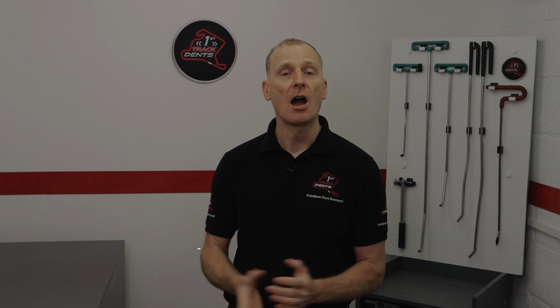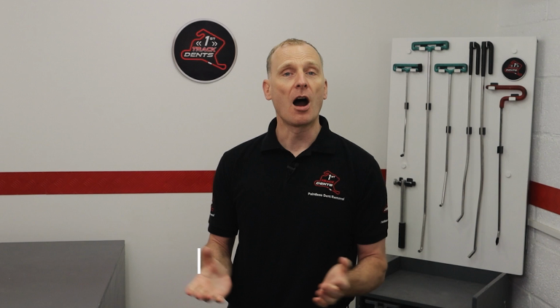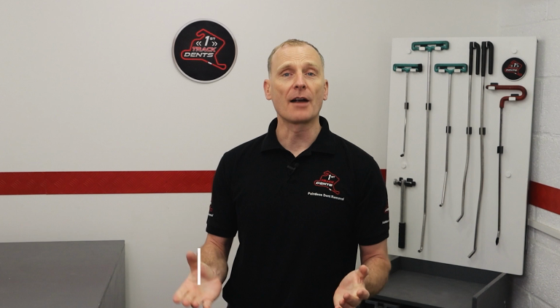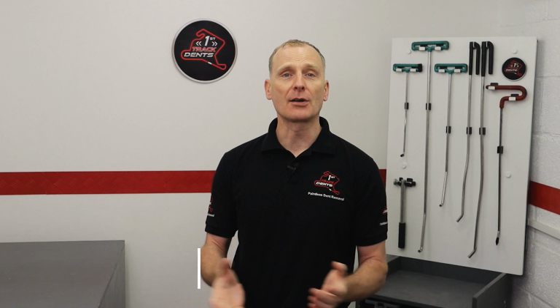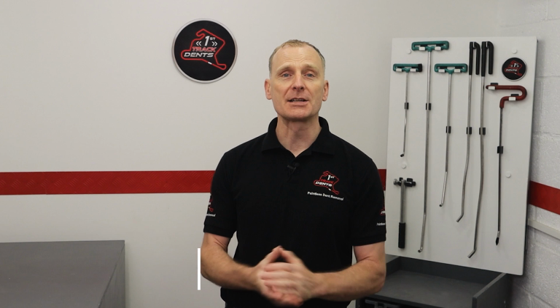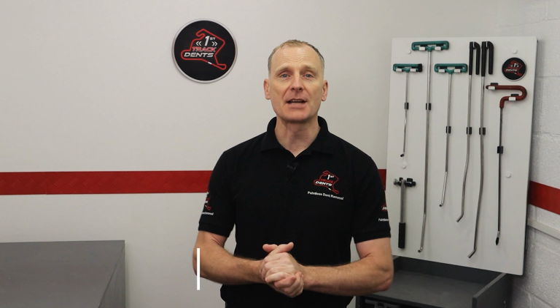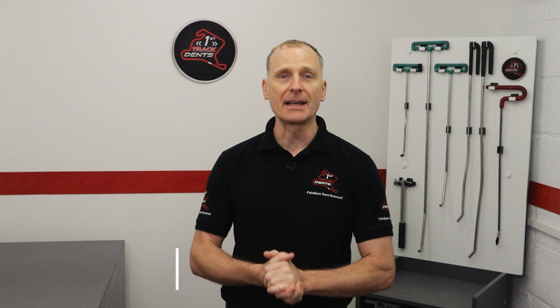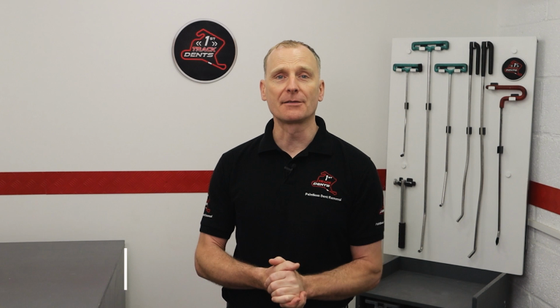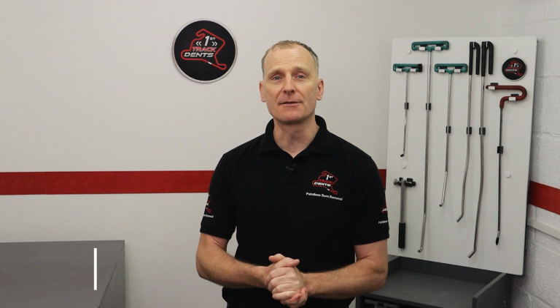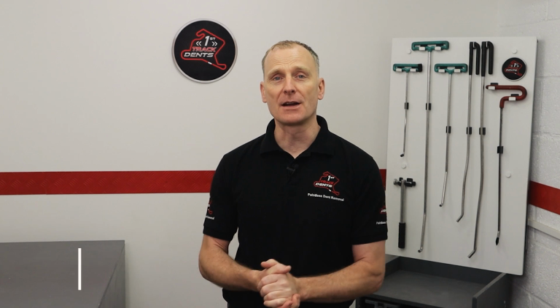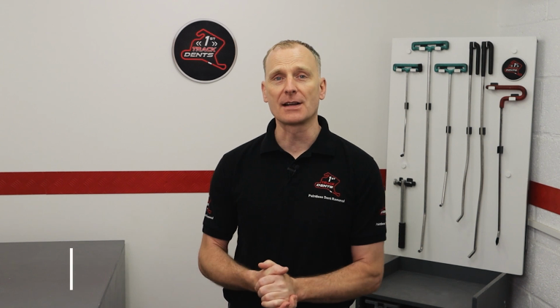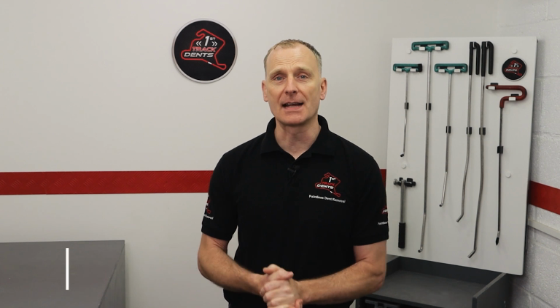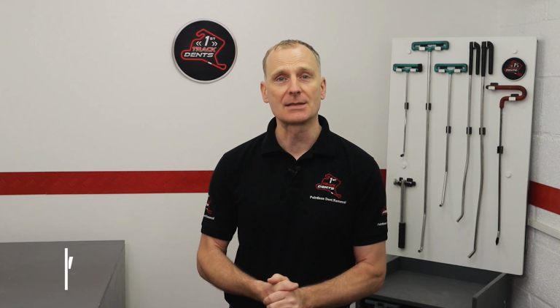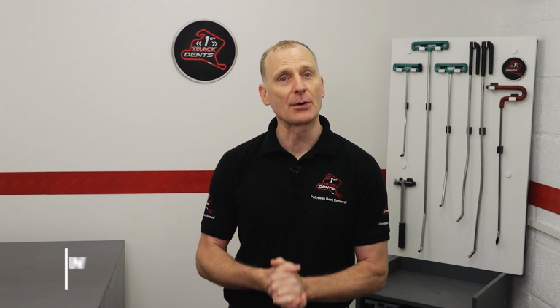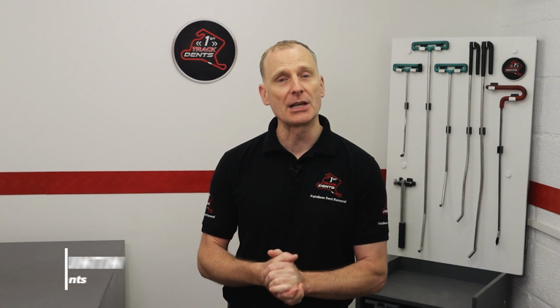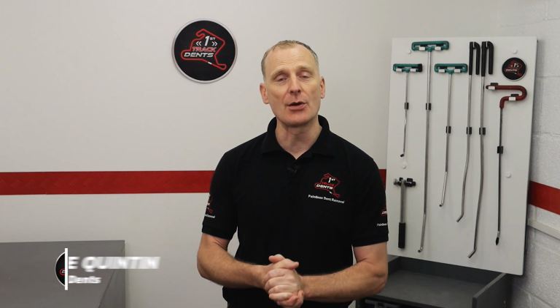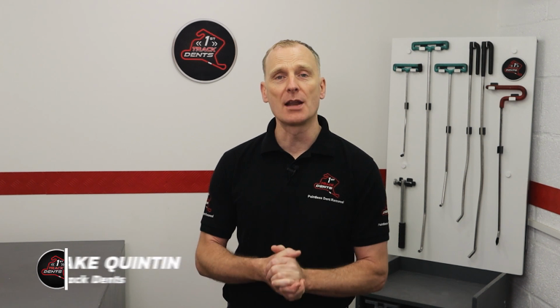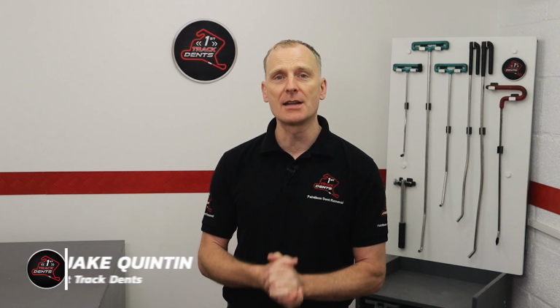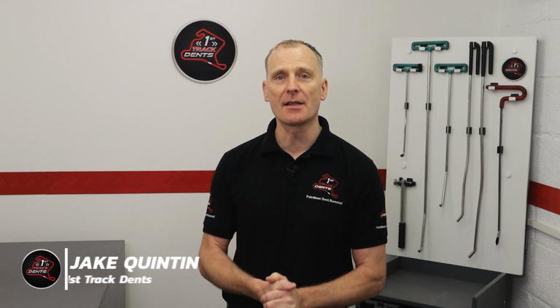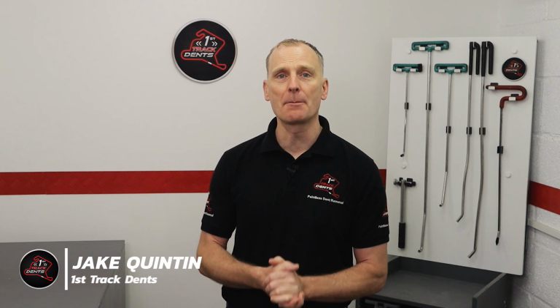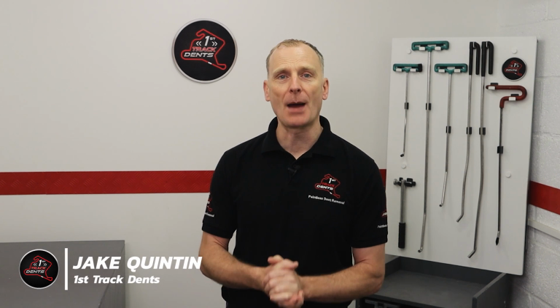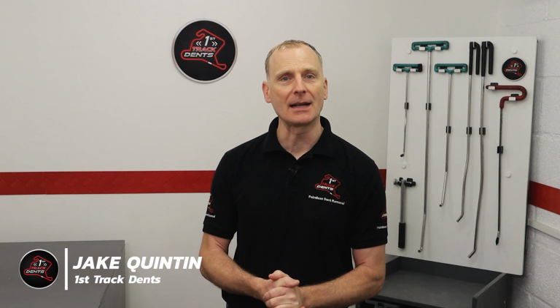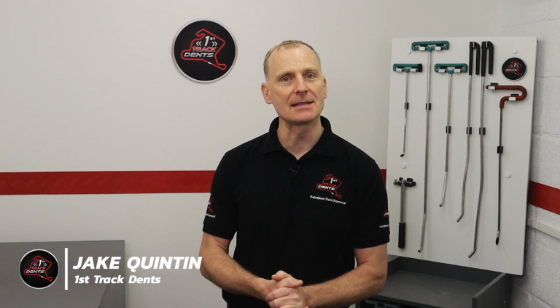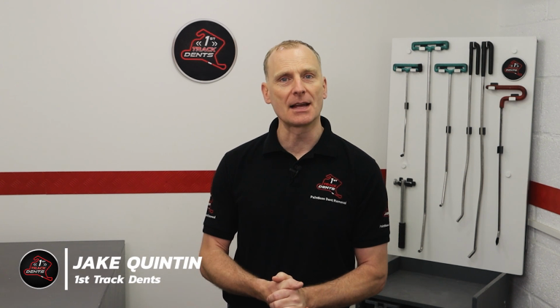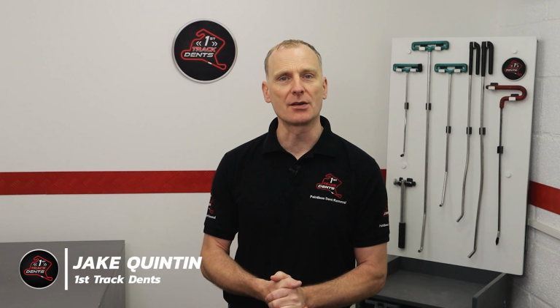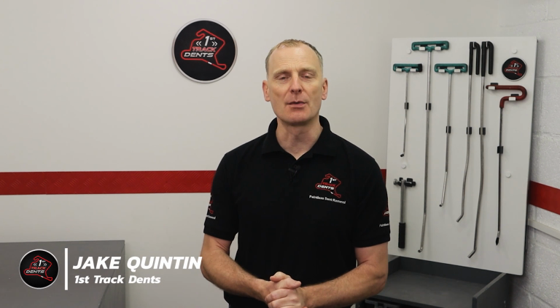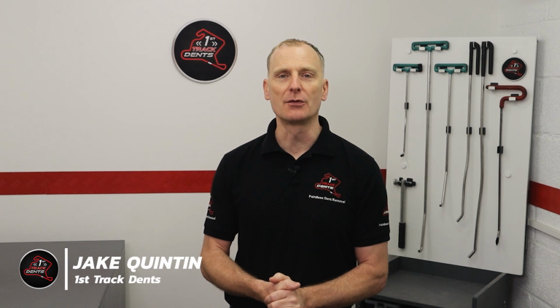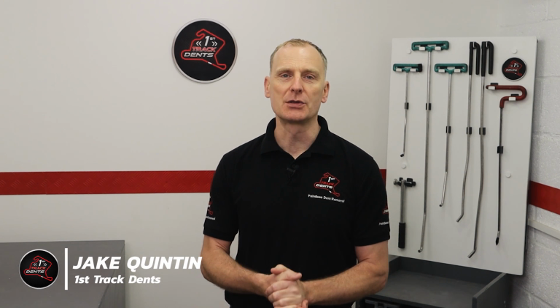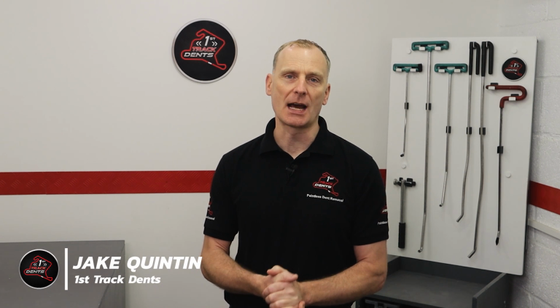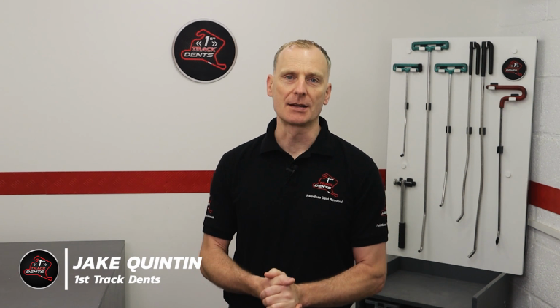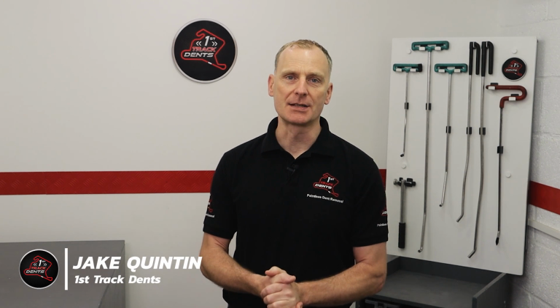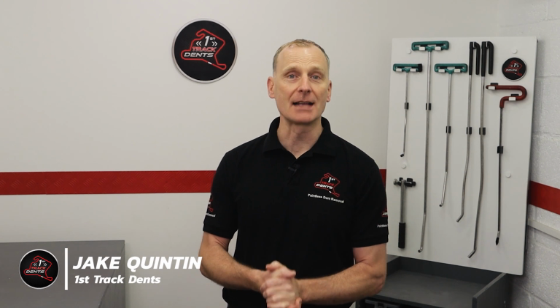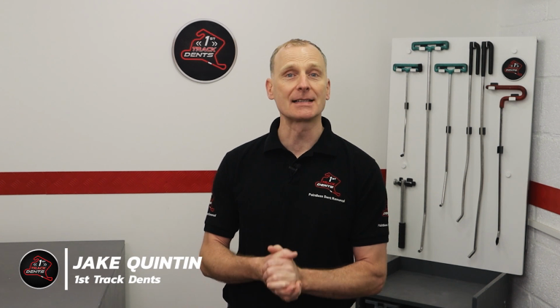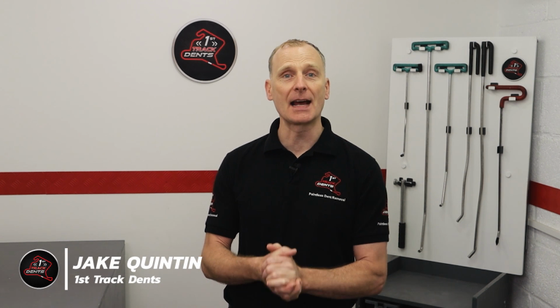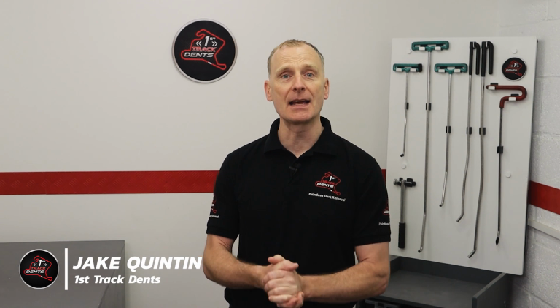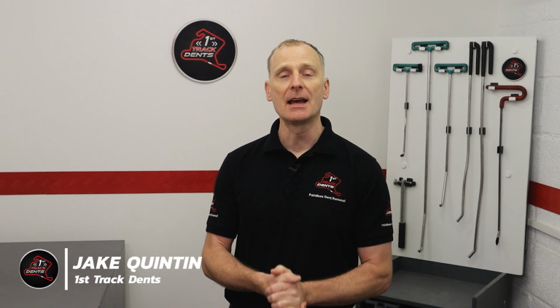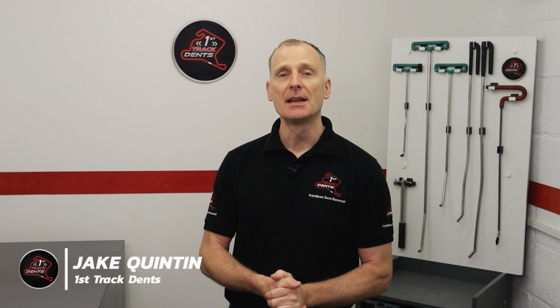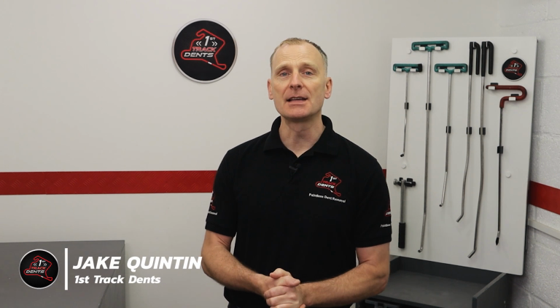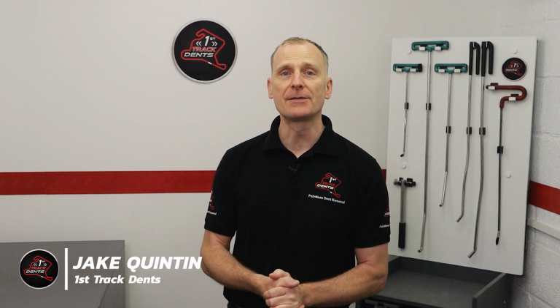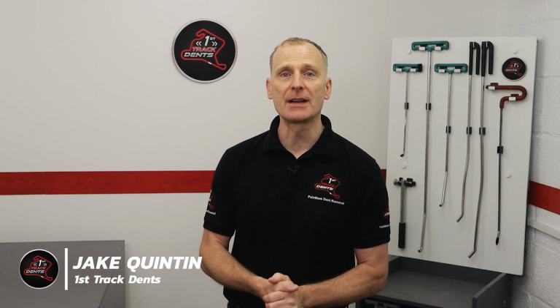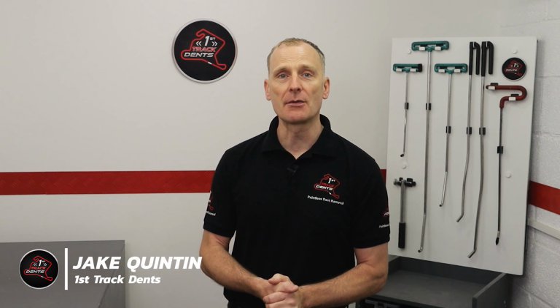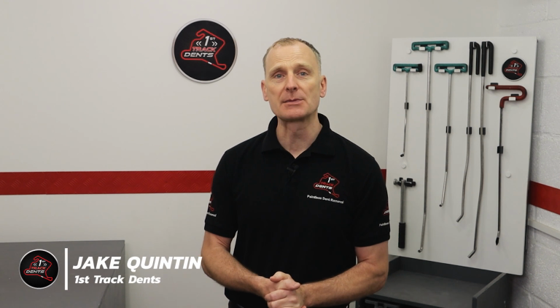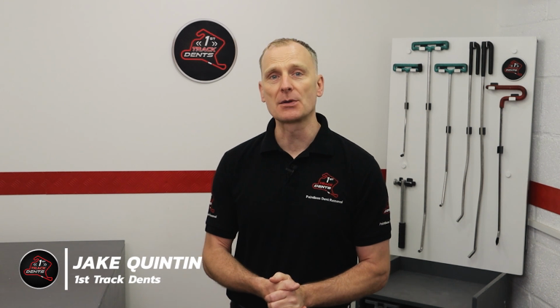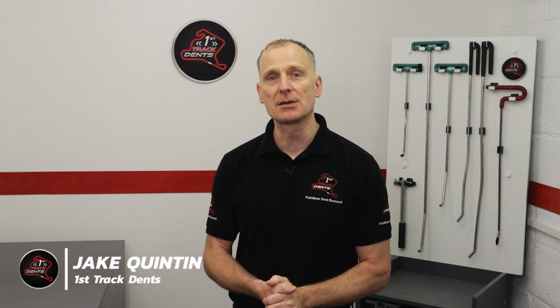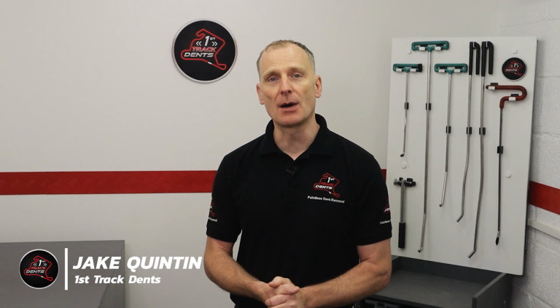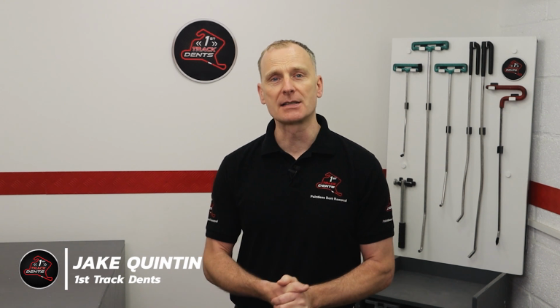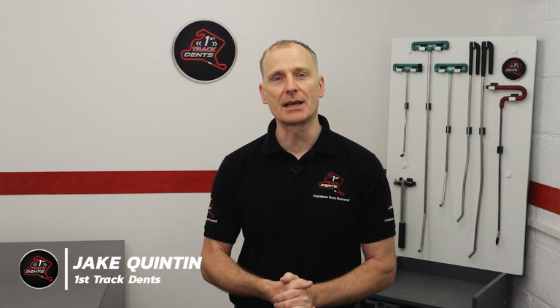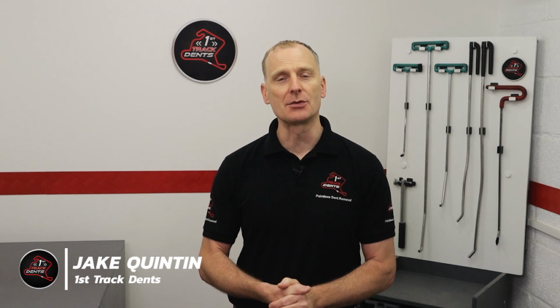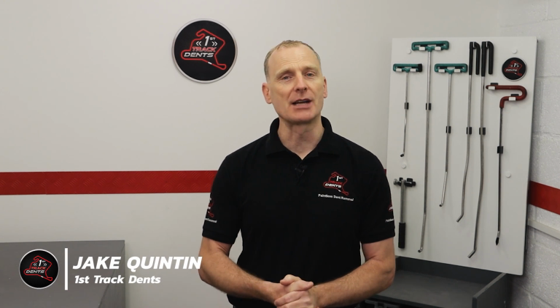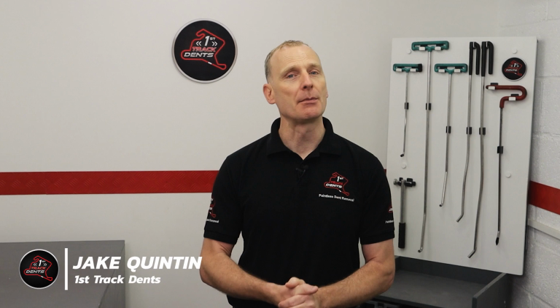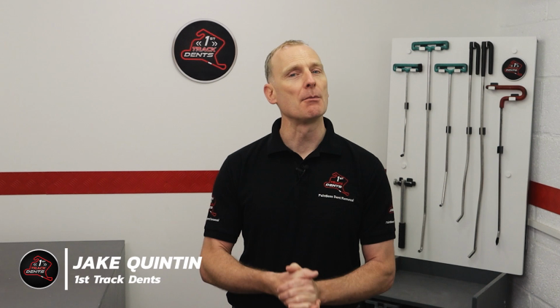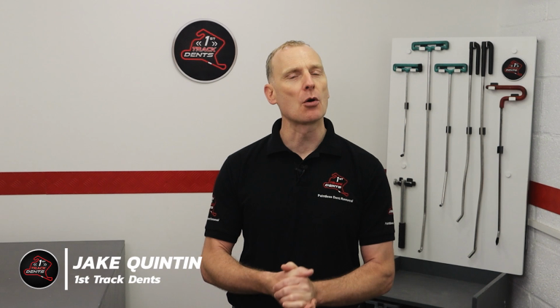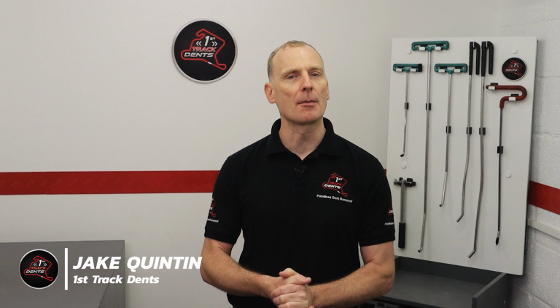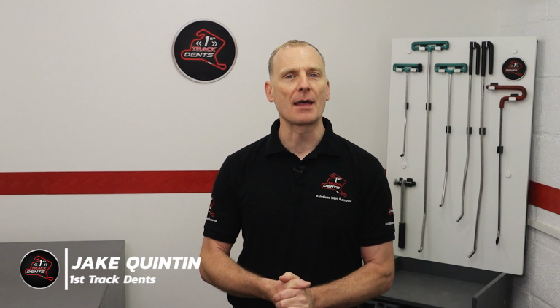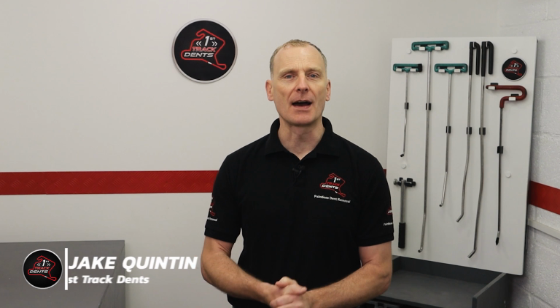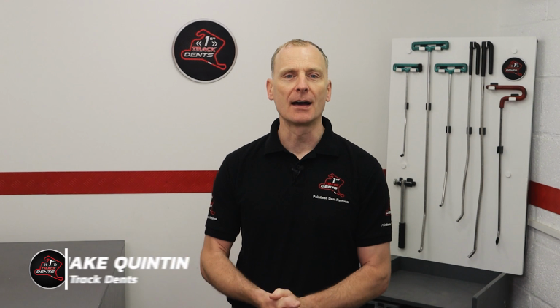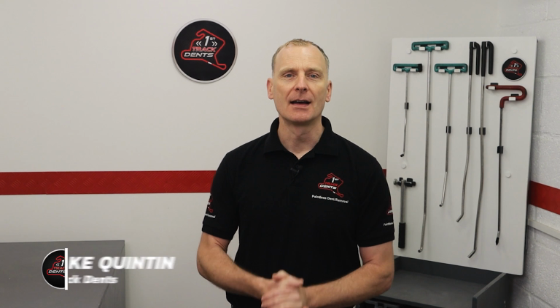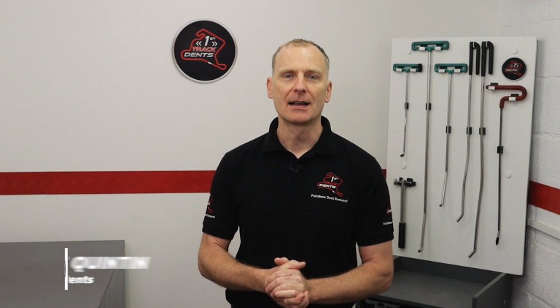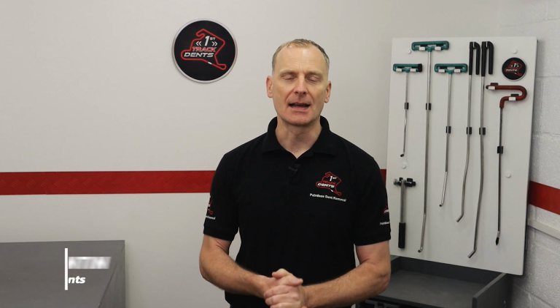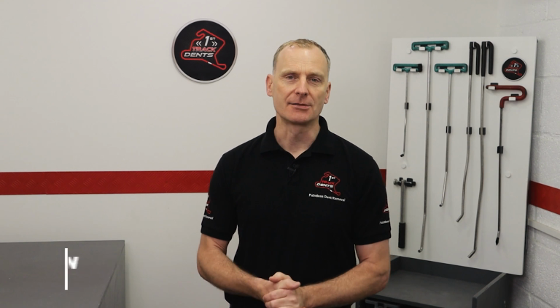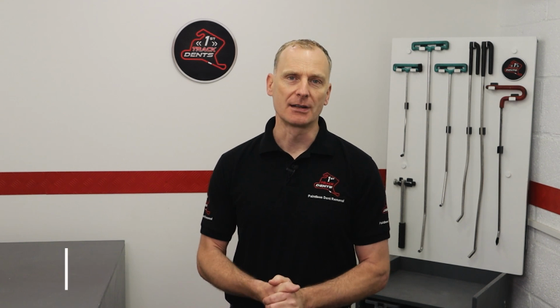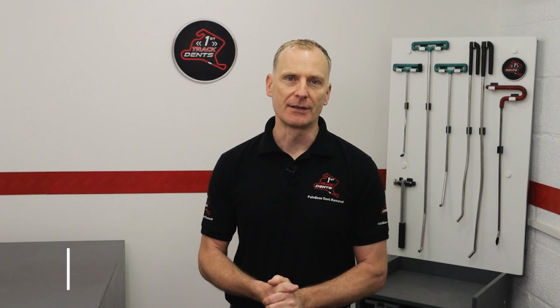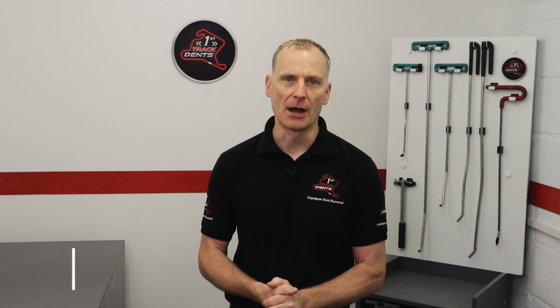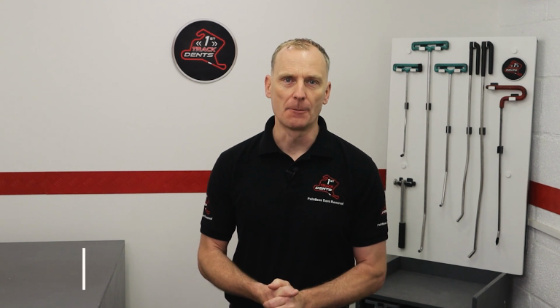Hi everyone, it's Jake from First Strike Dents bringing you another paintless dent removal challenge, and today this video is sponsored by Skillshare — but more about that later in the video.